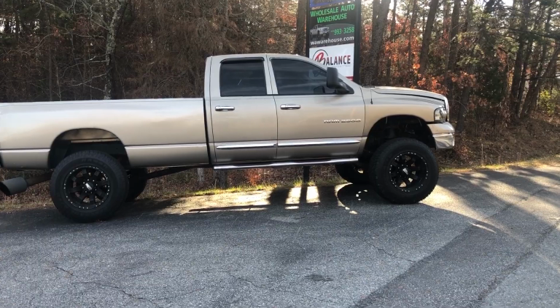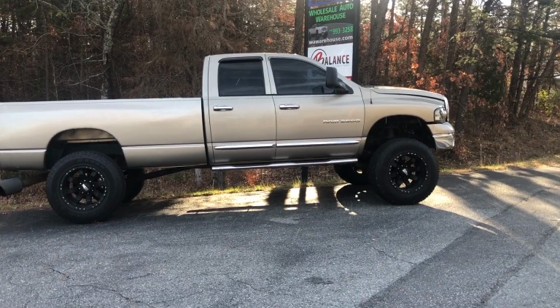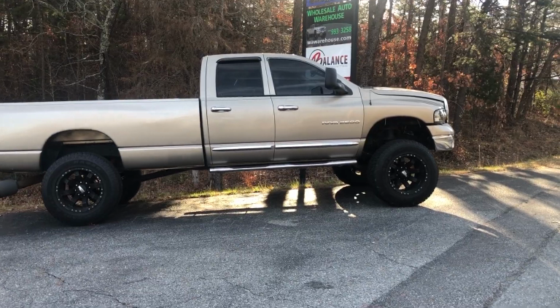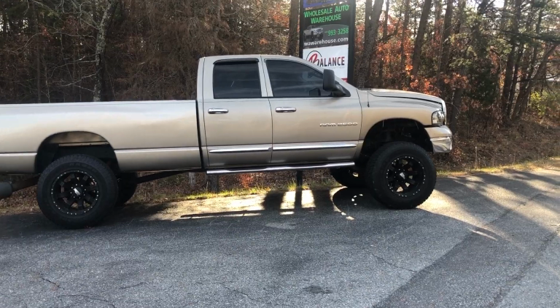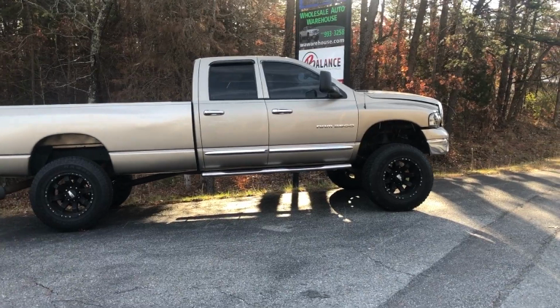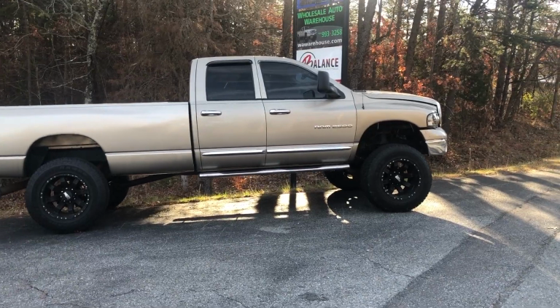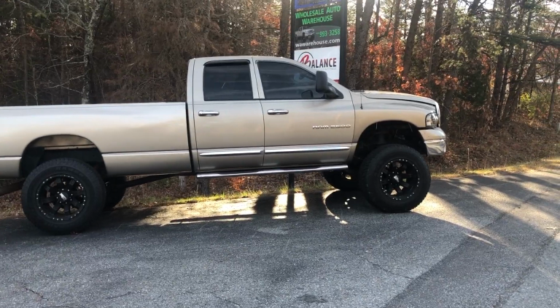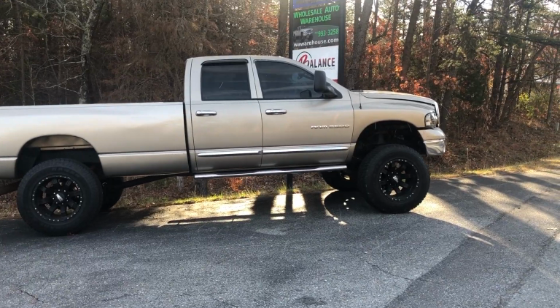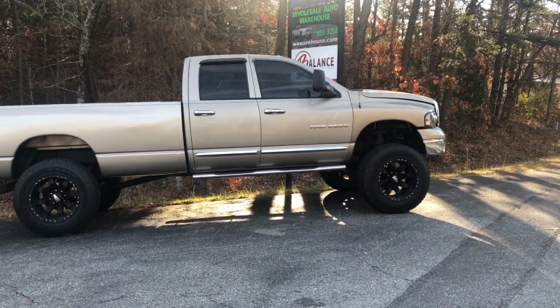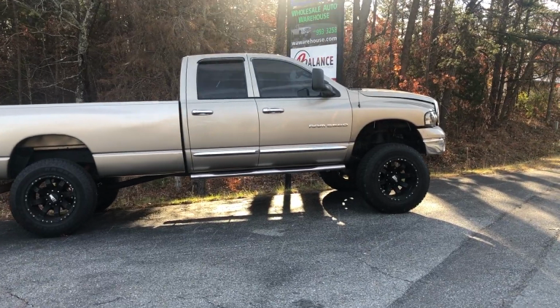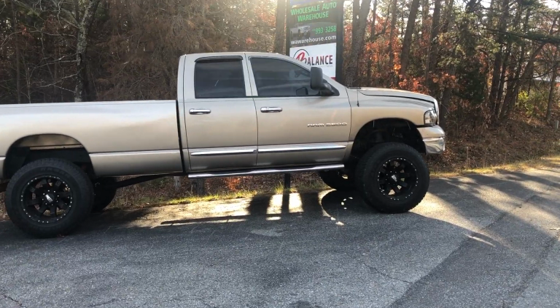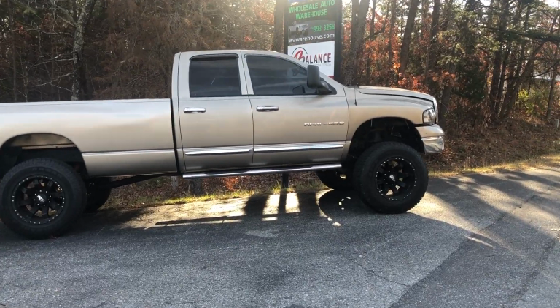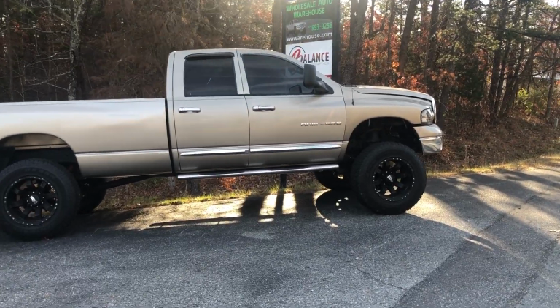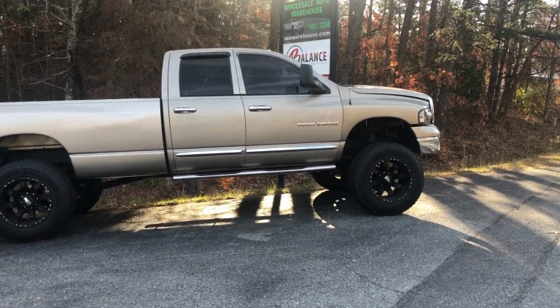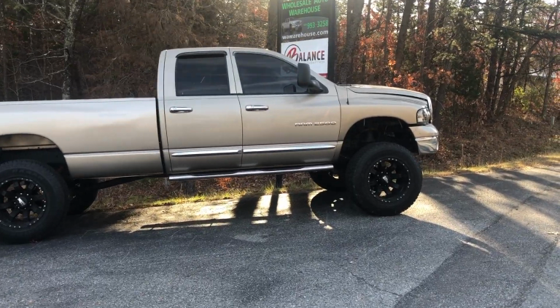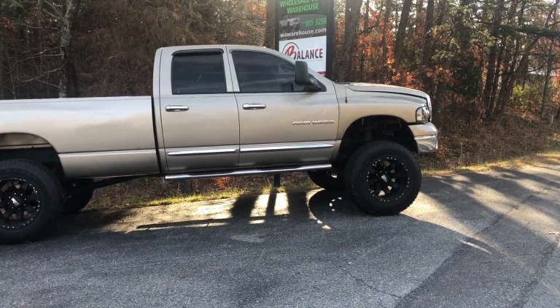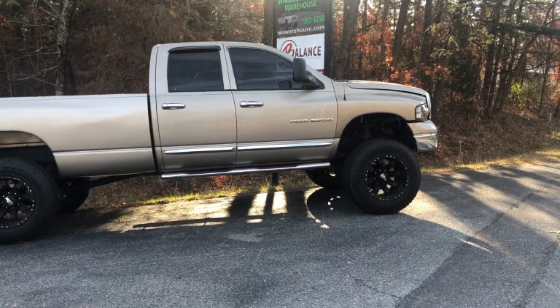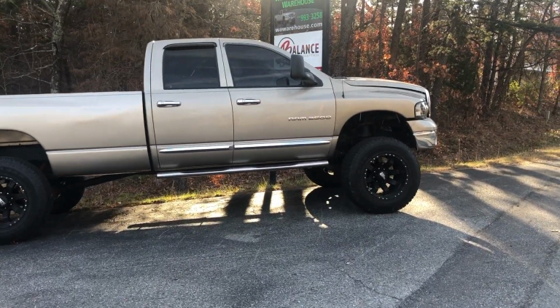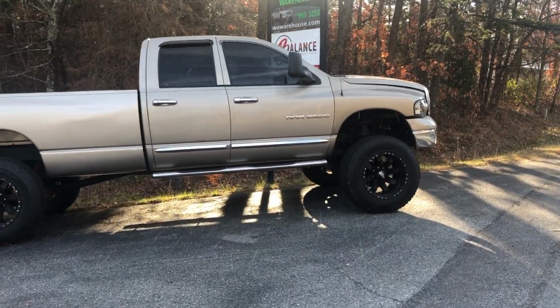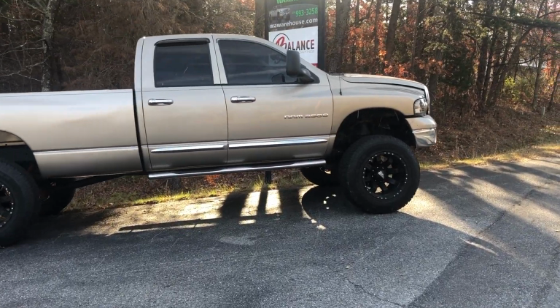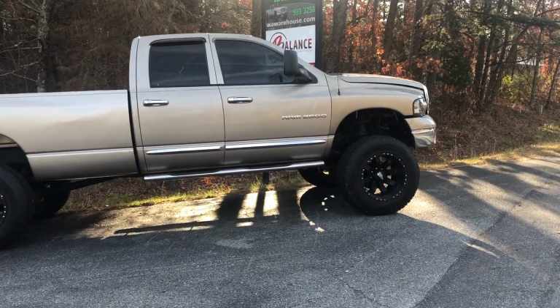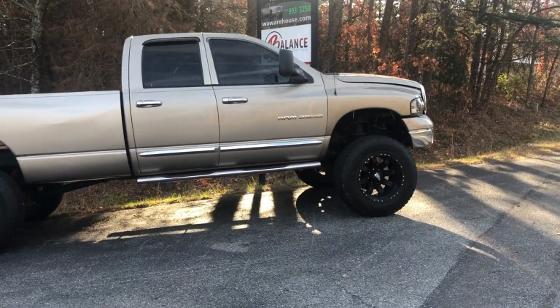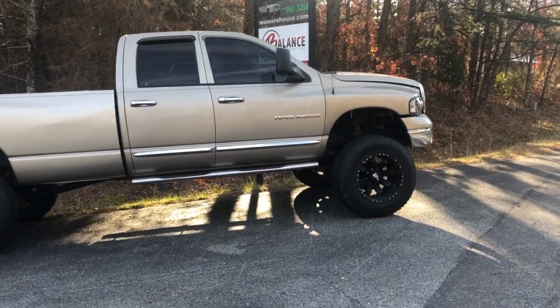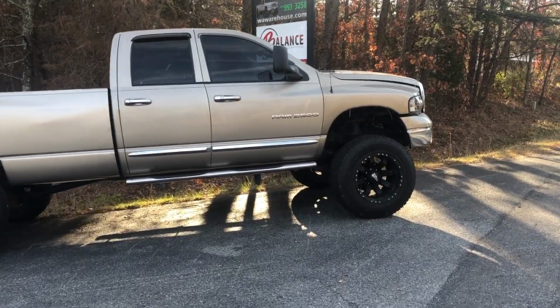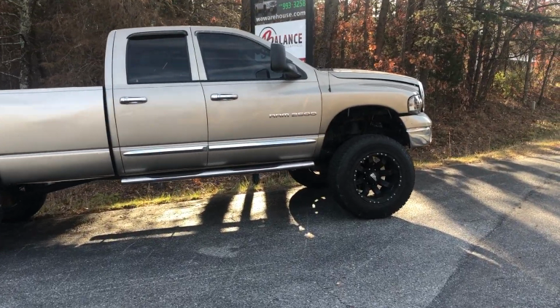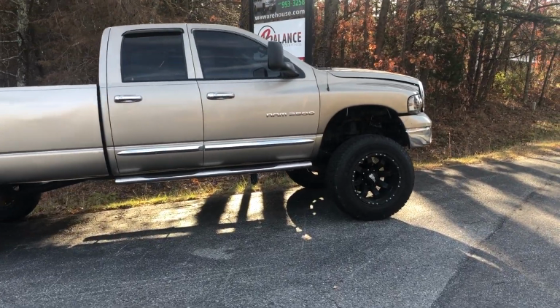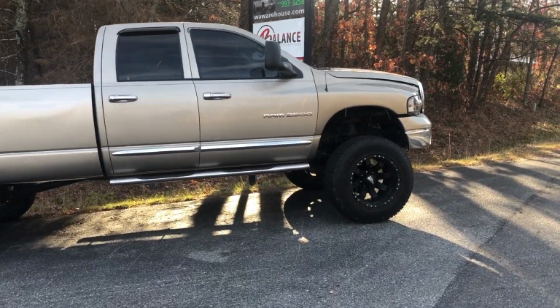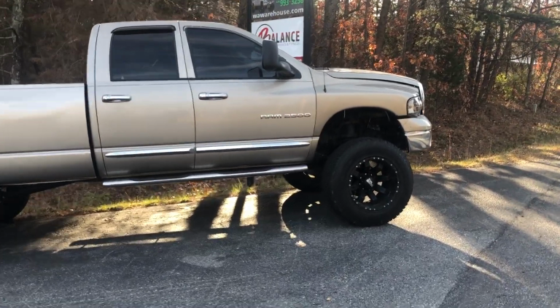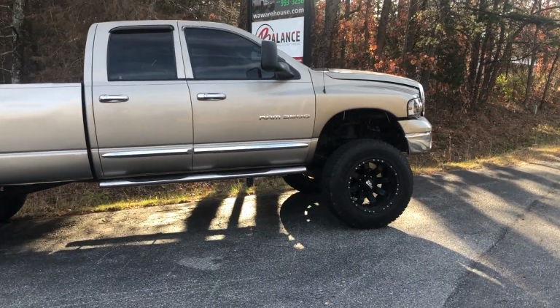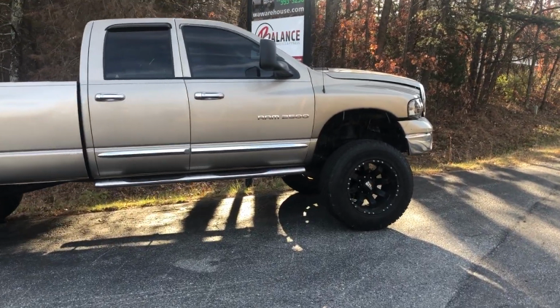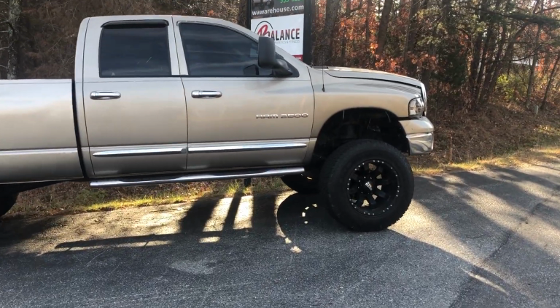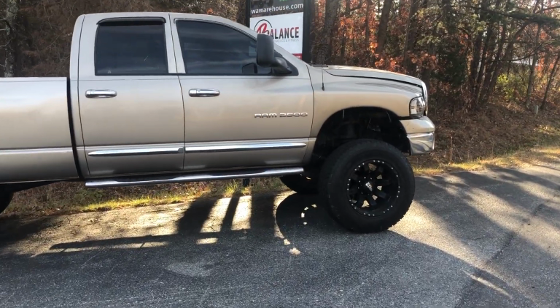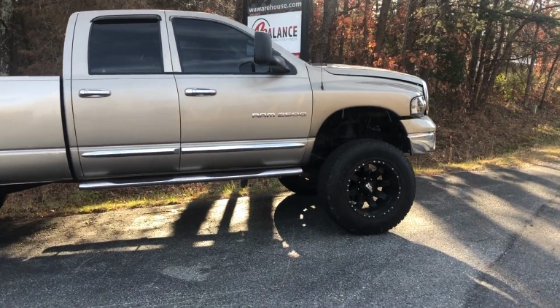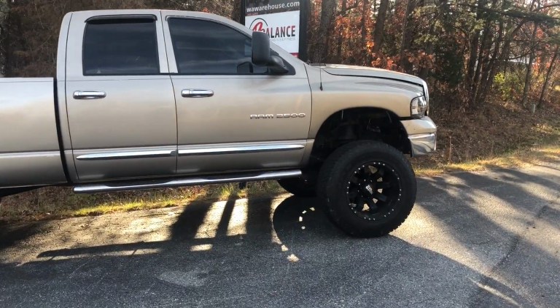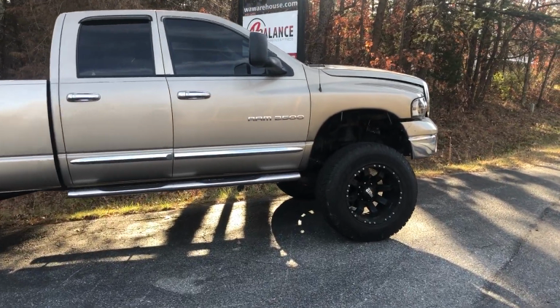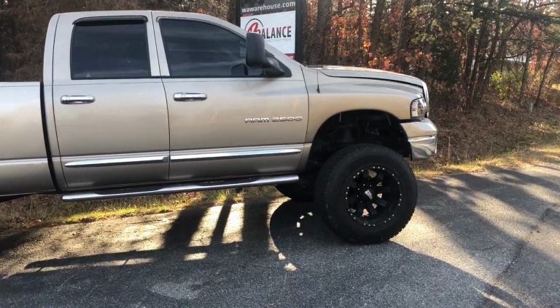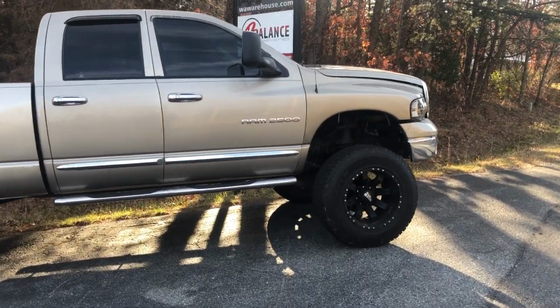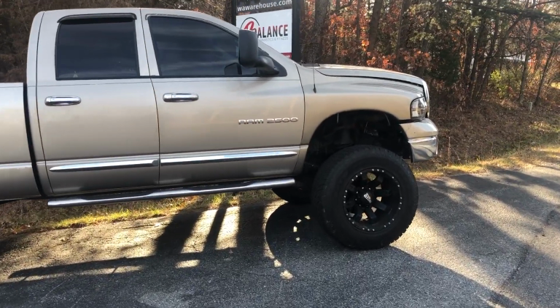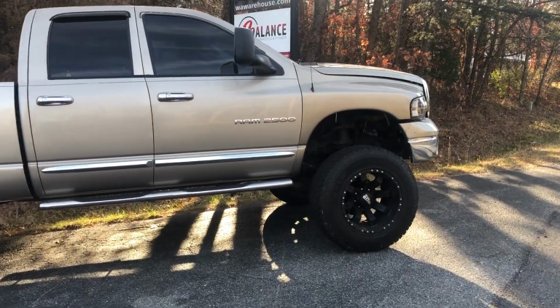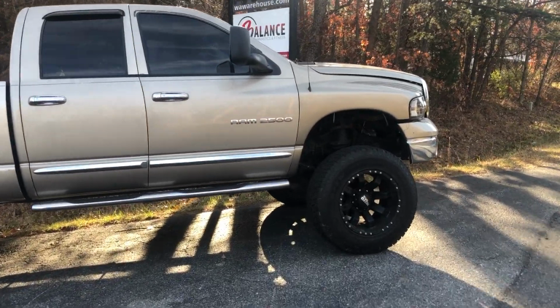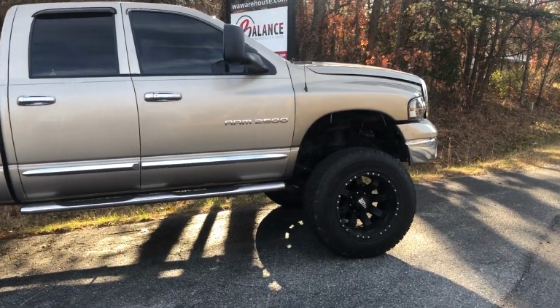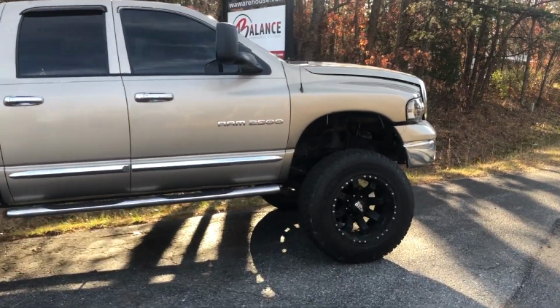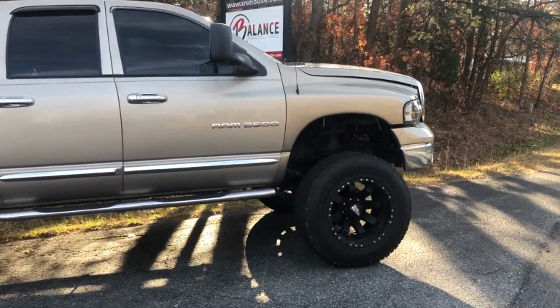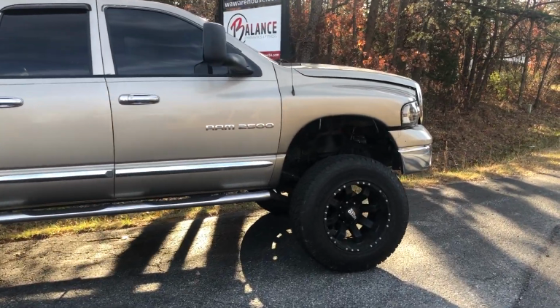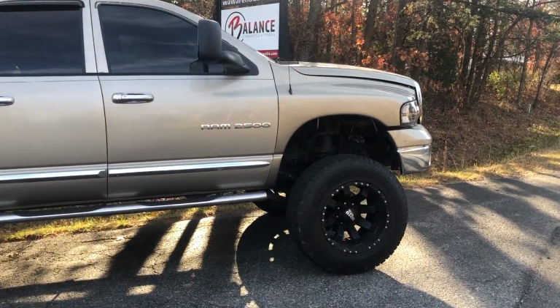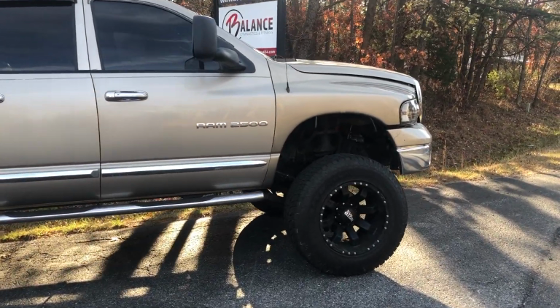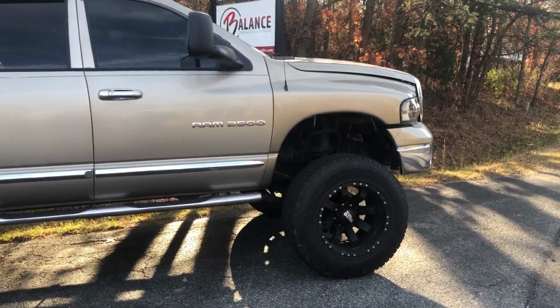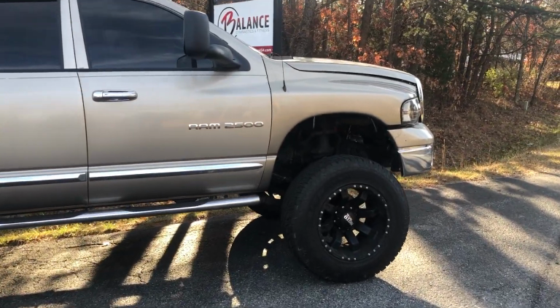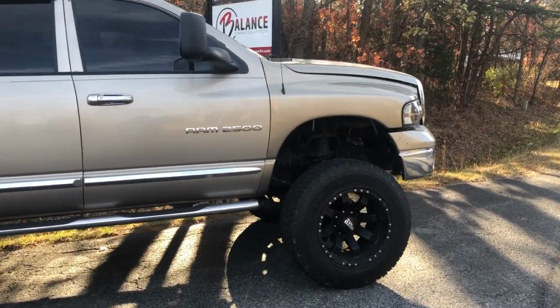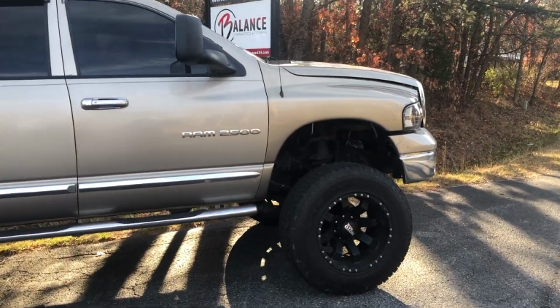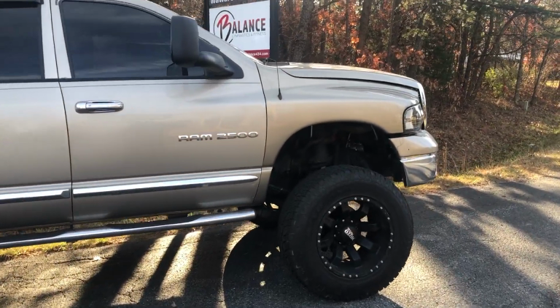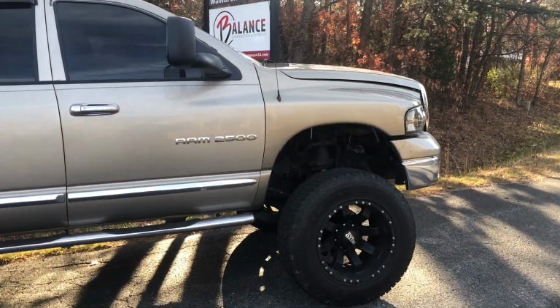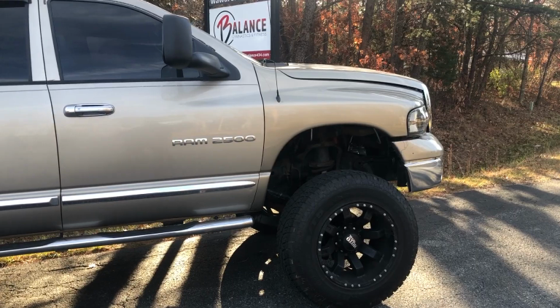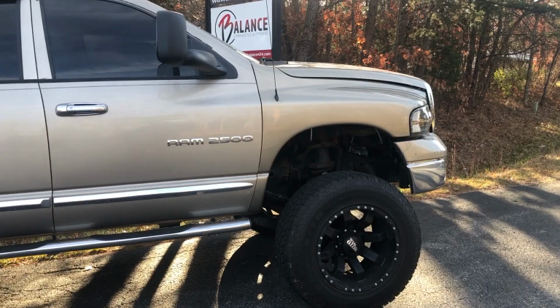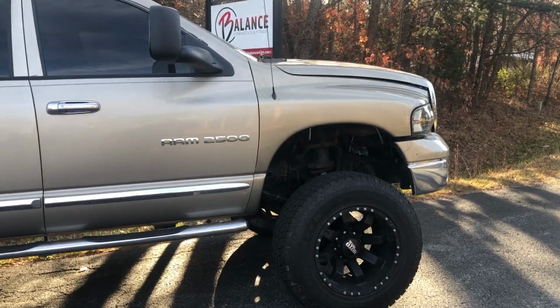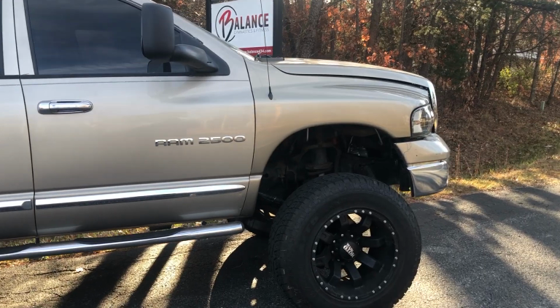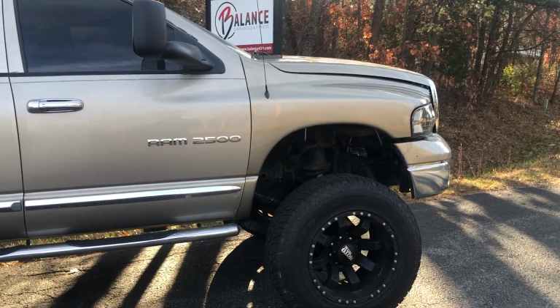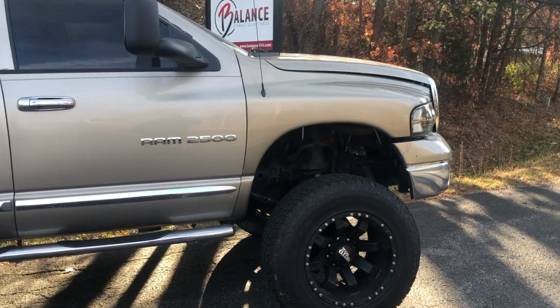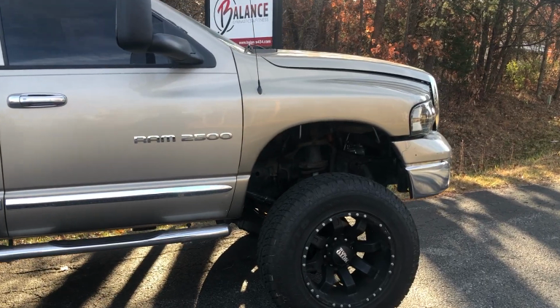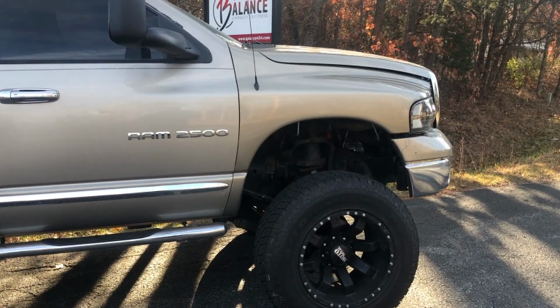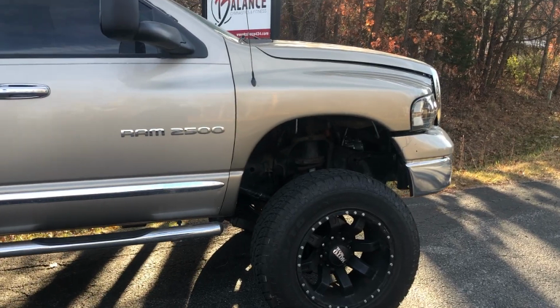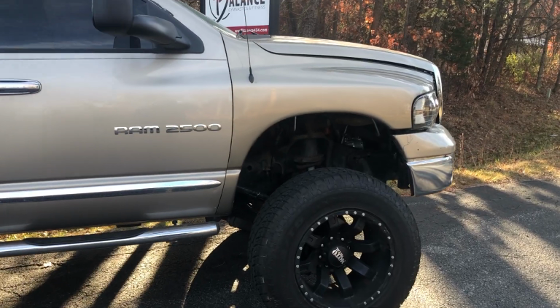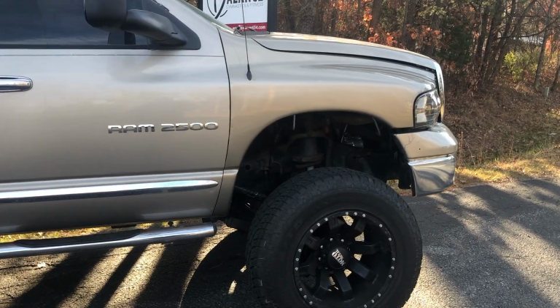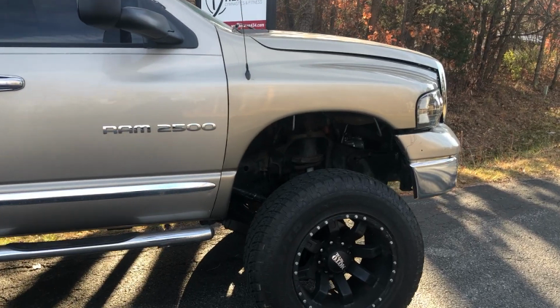Good morning. 2005 Dodge Ram 2500 single rear wheel drive. We're going to do a quick walk around.